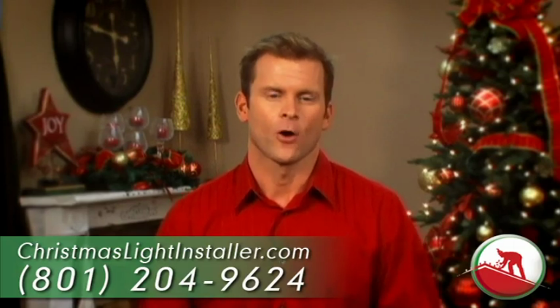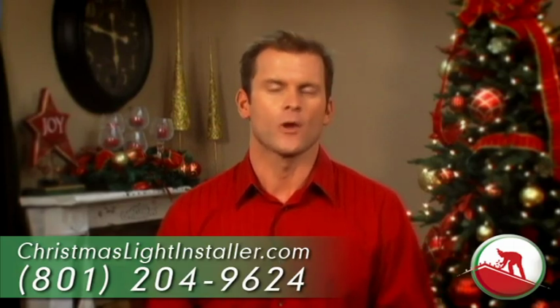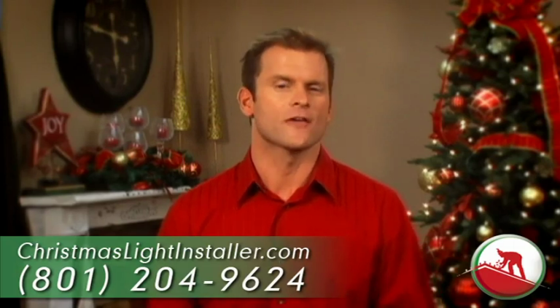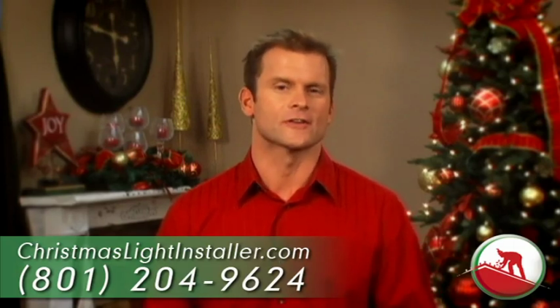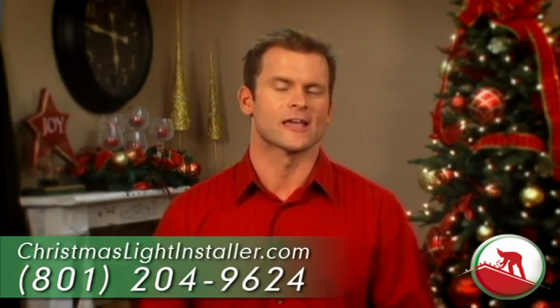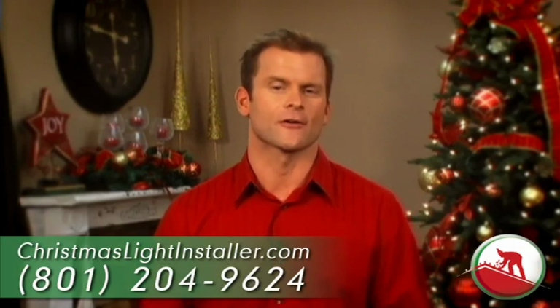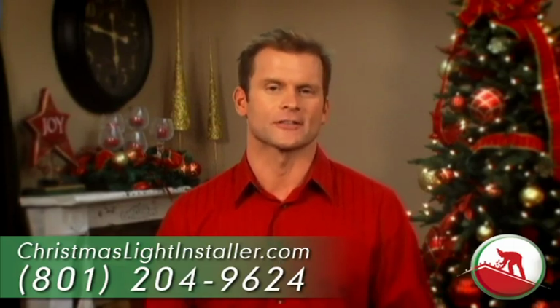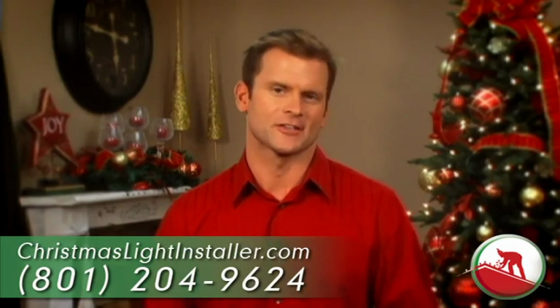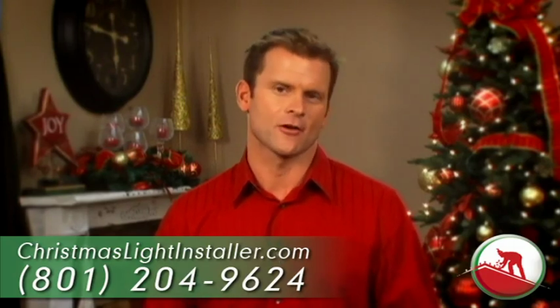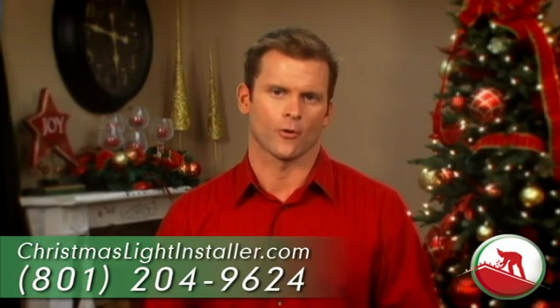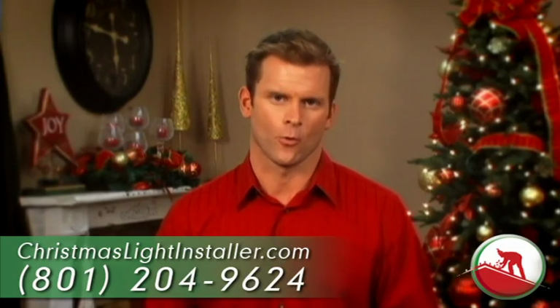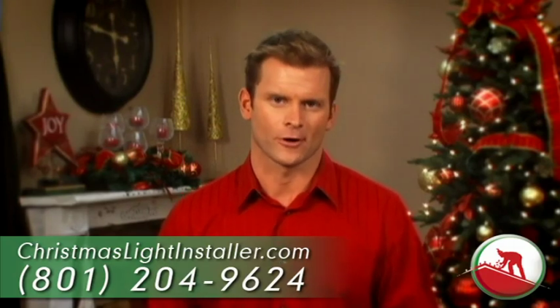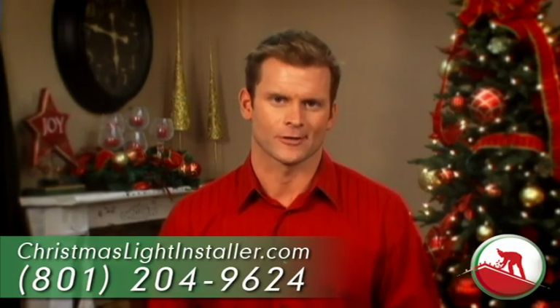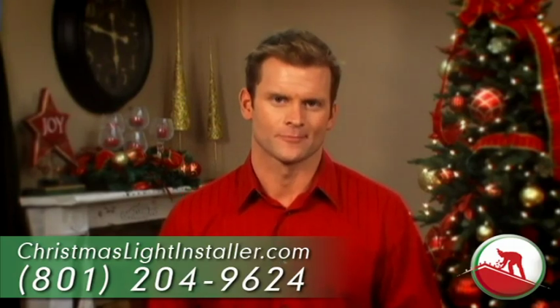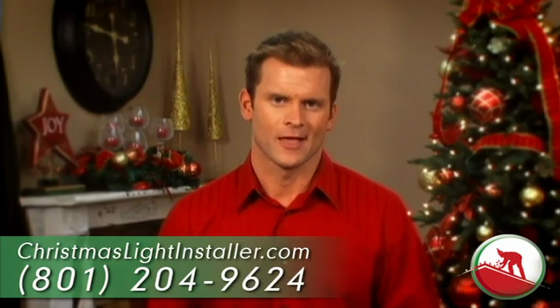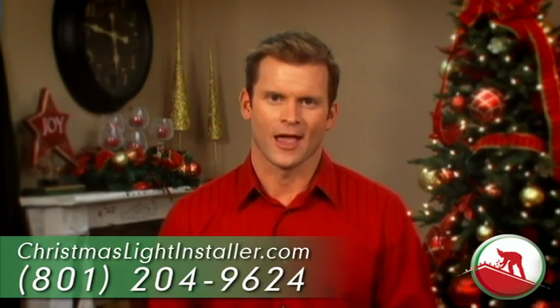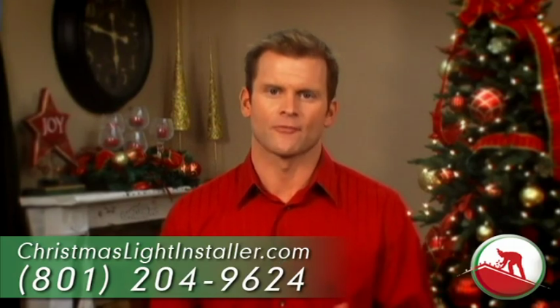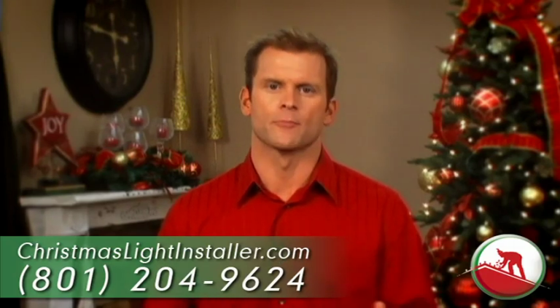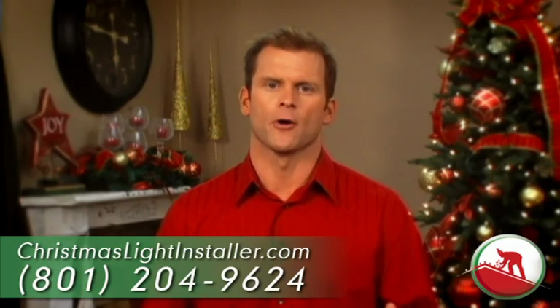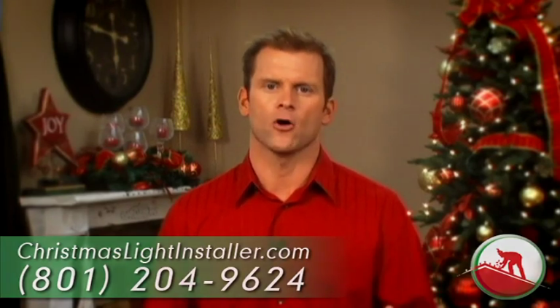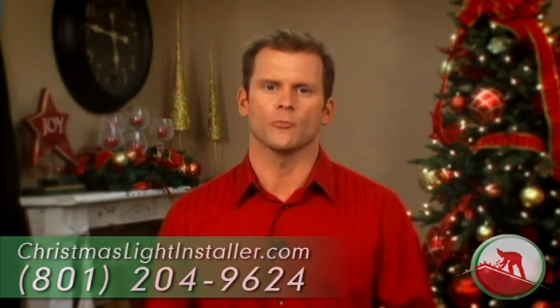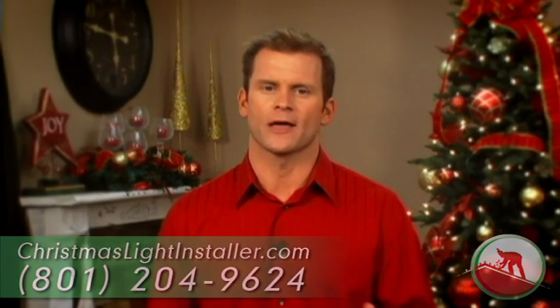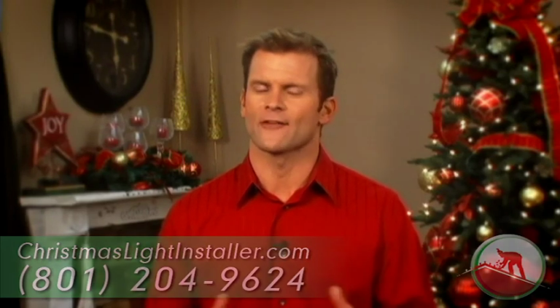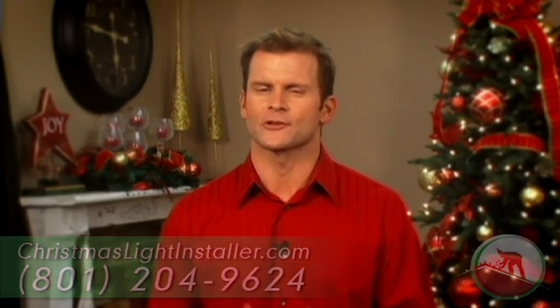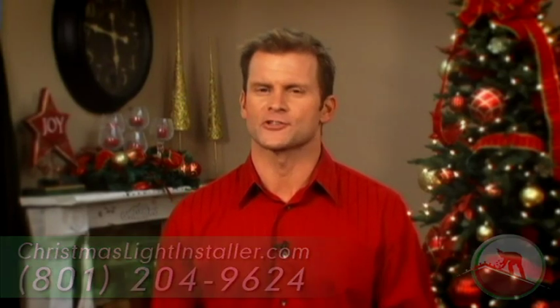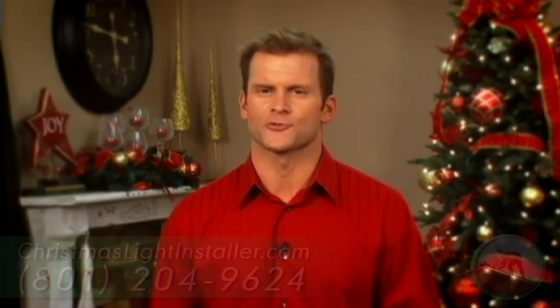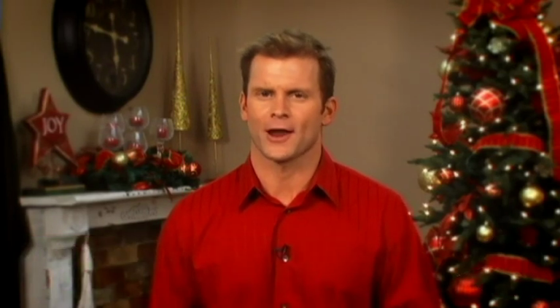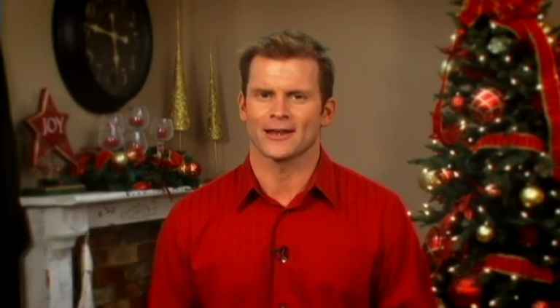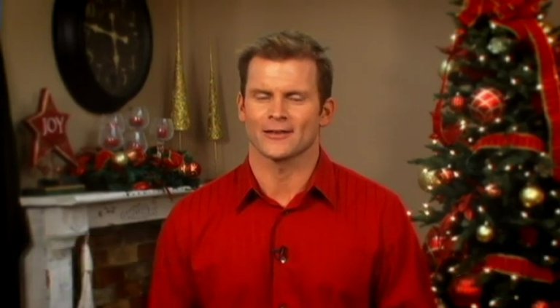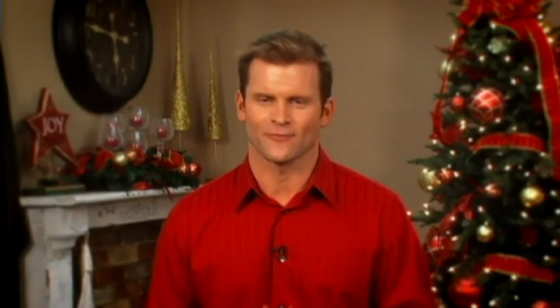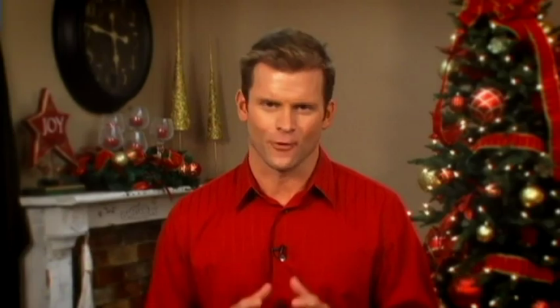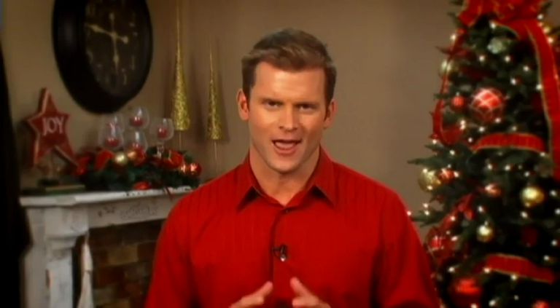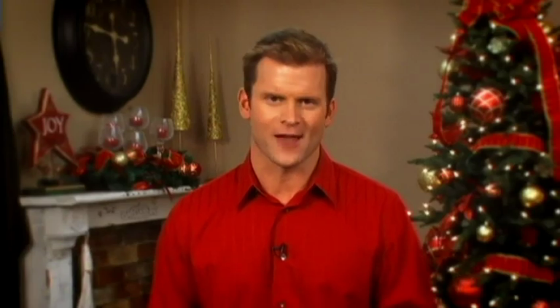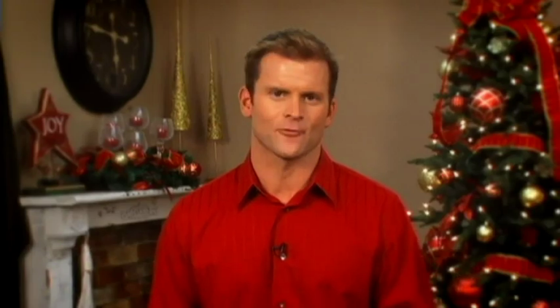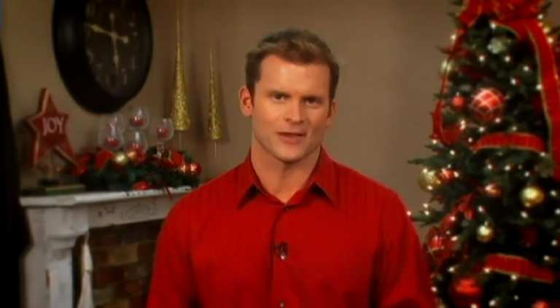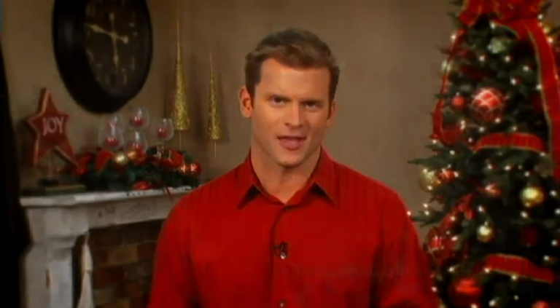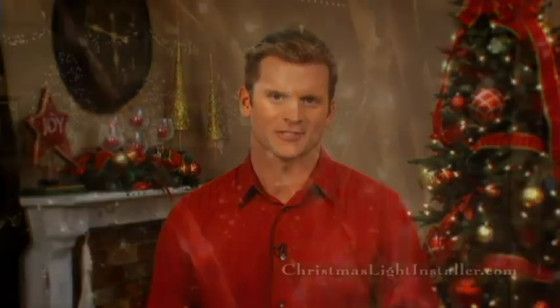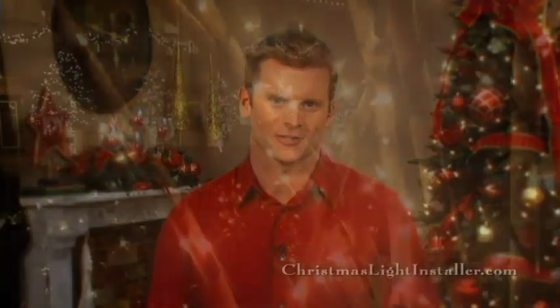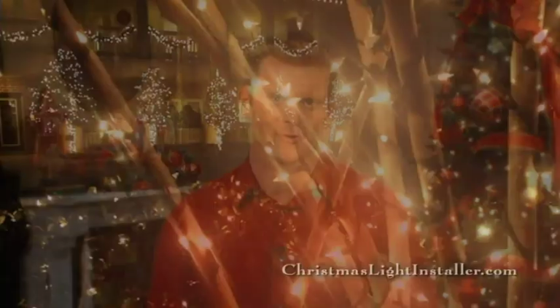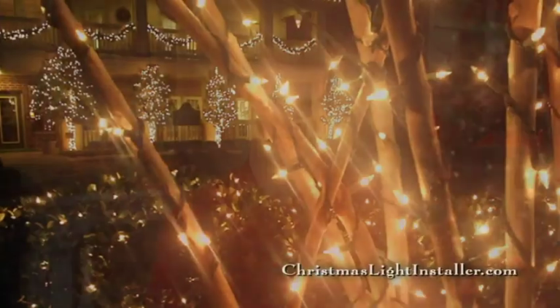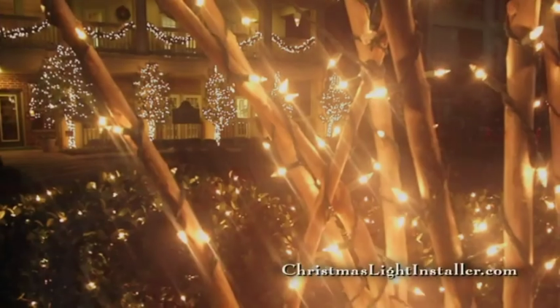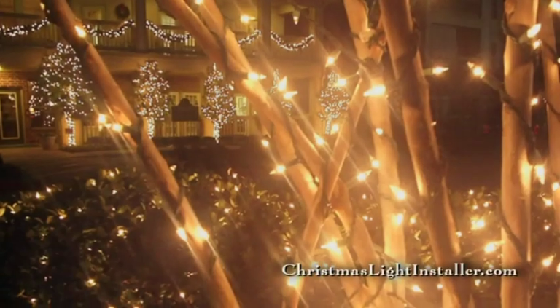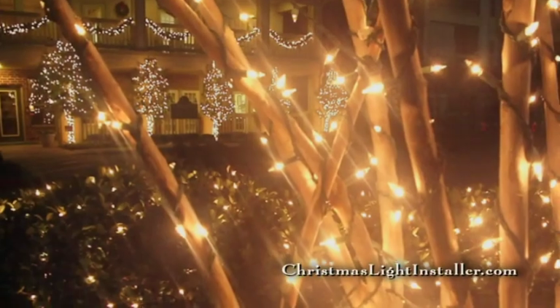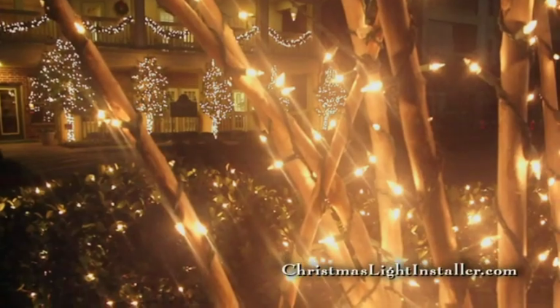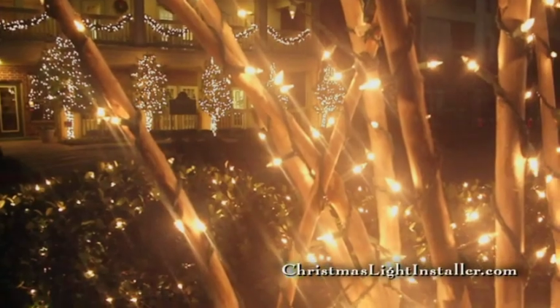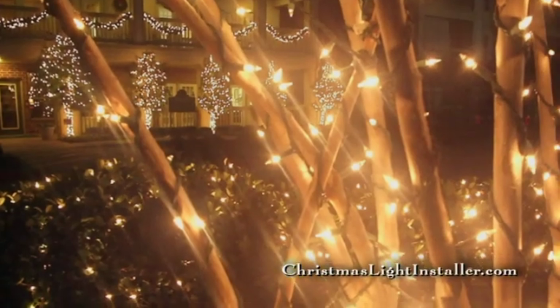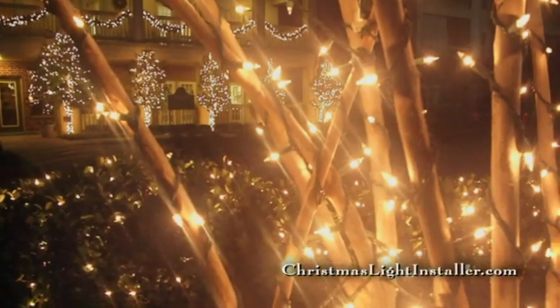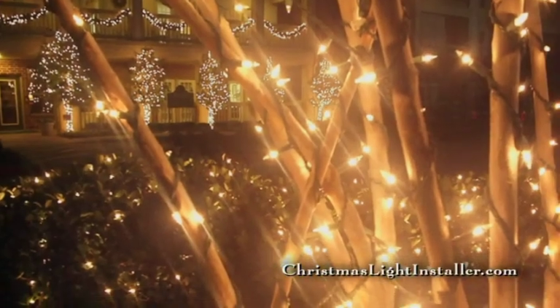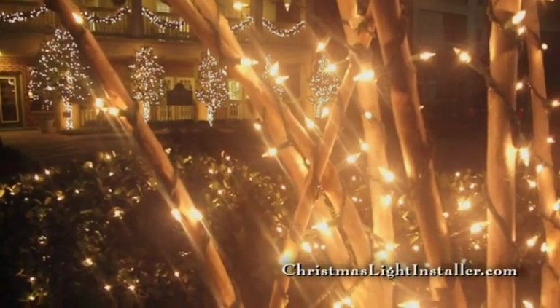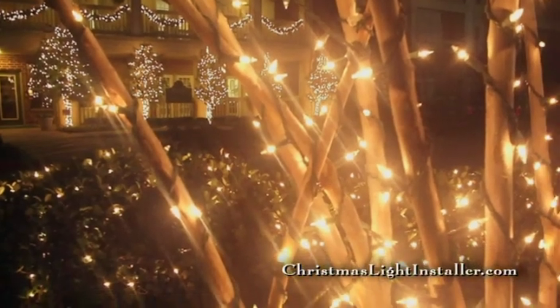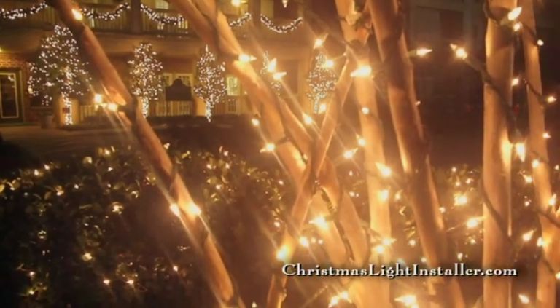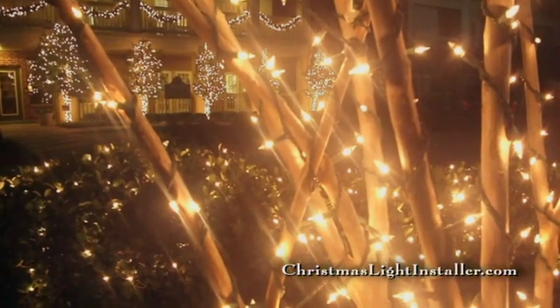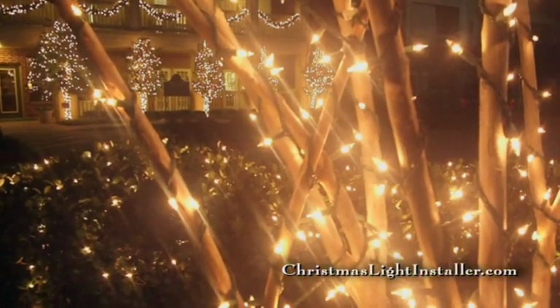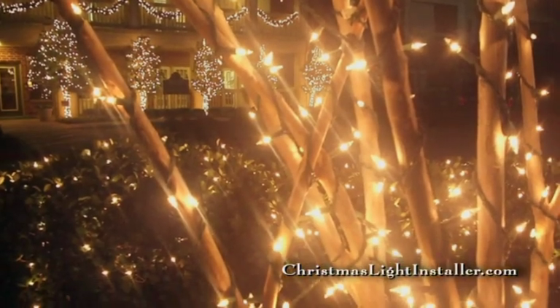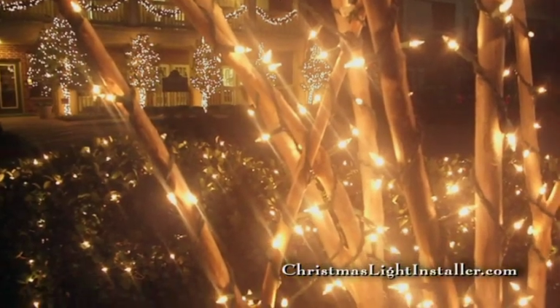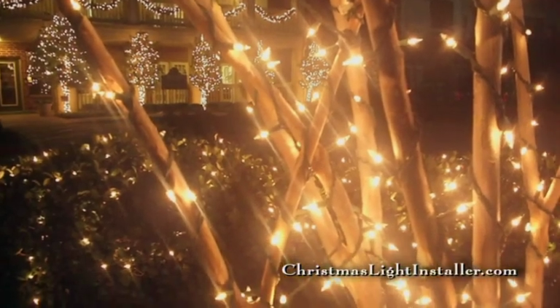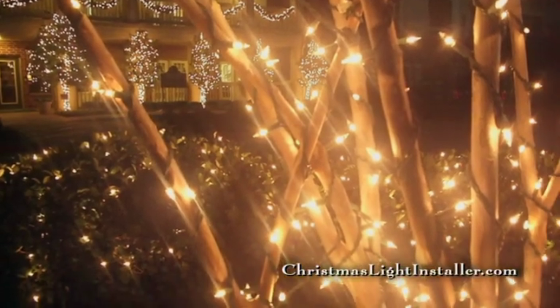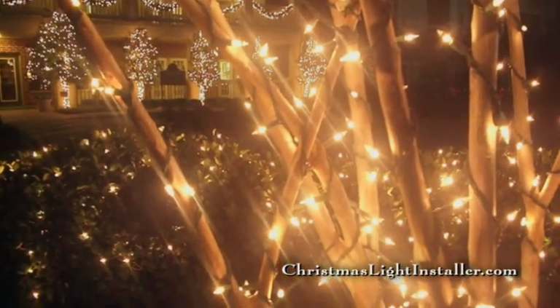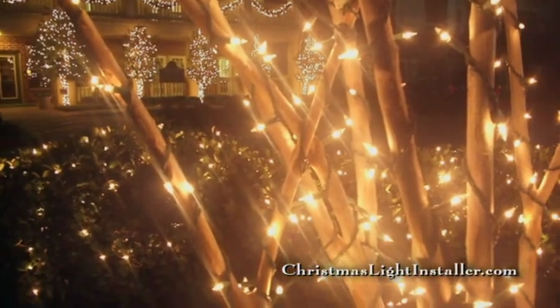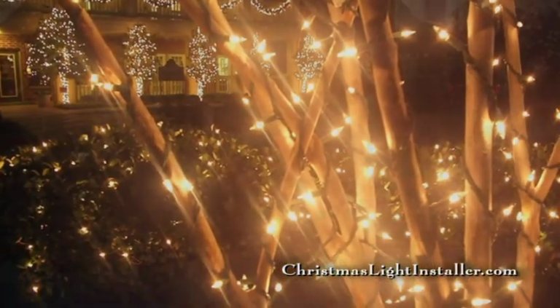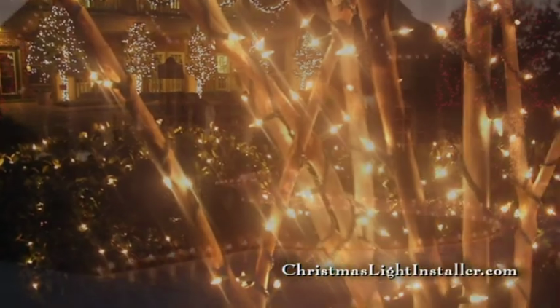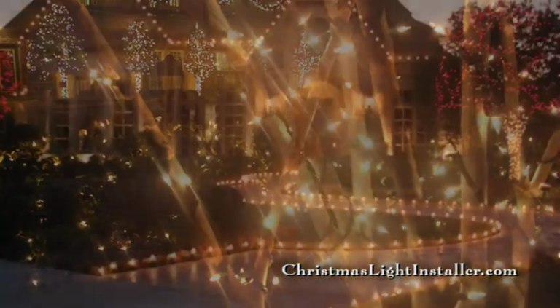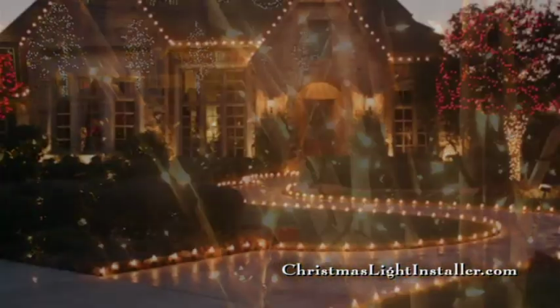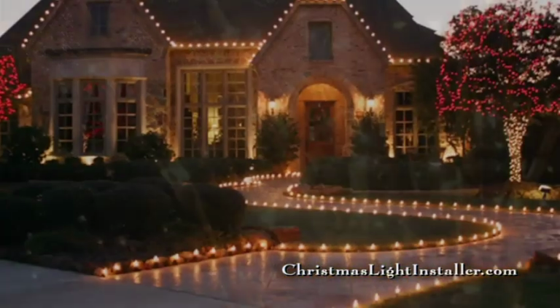We even guarantee our work — every bulb, every strand, for every customer.